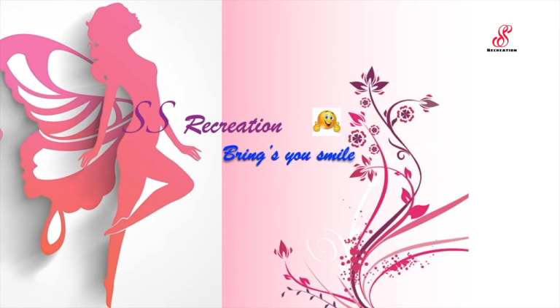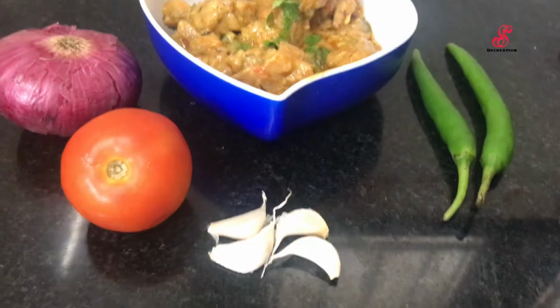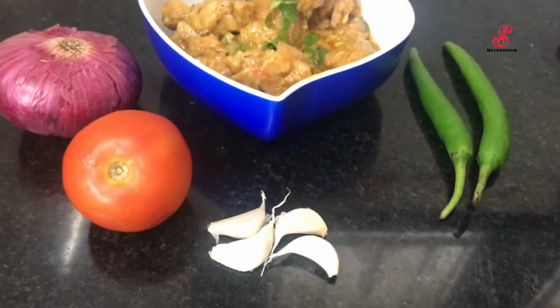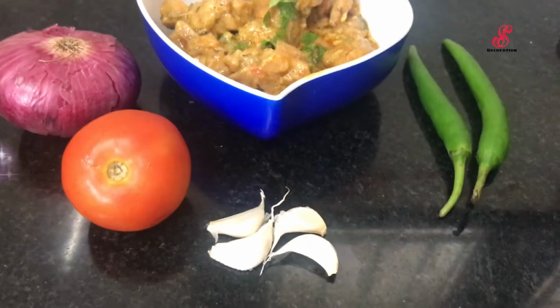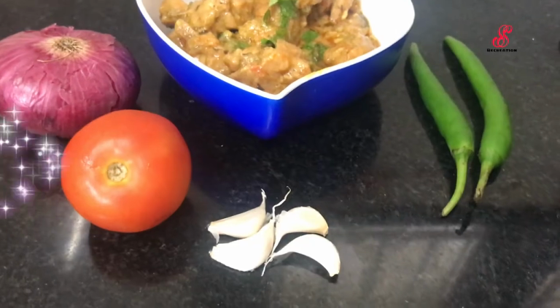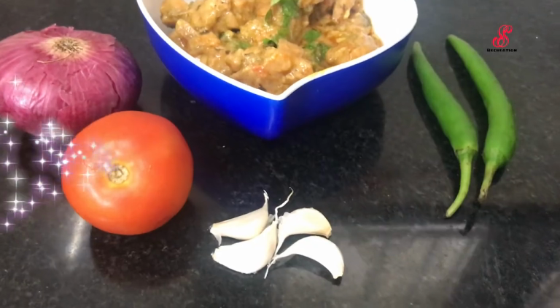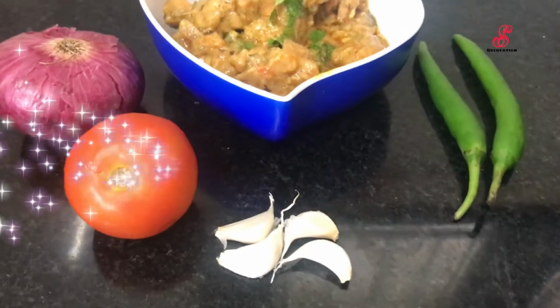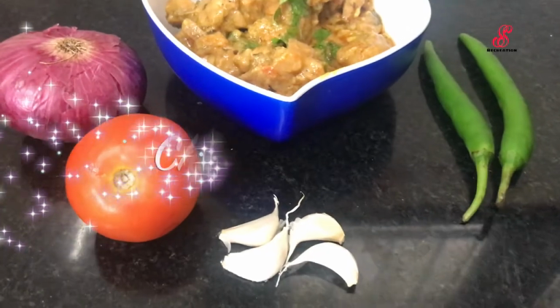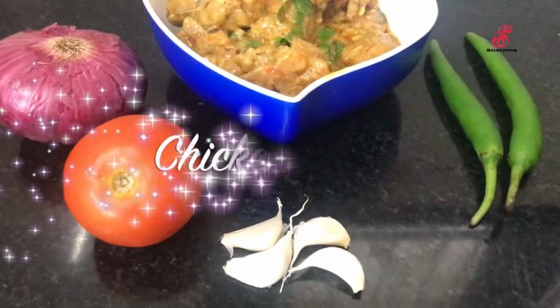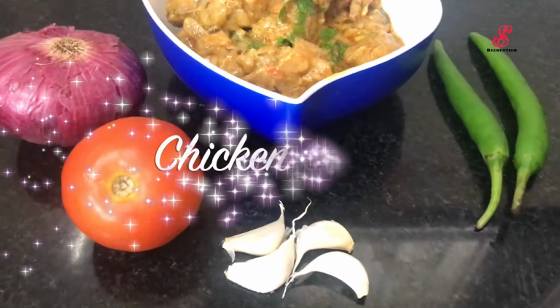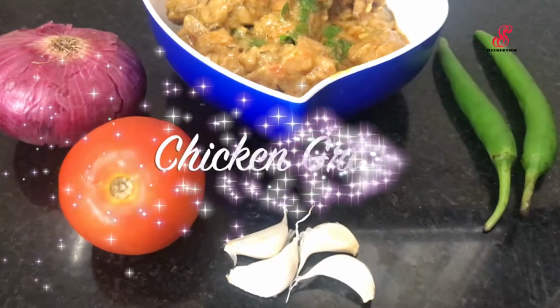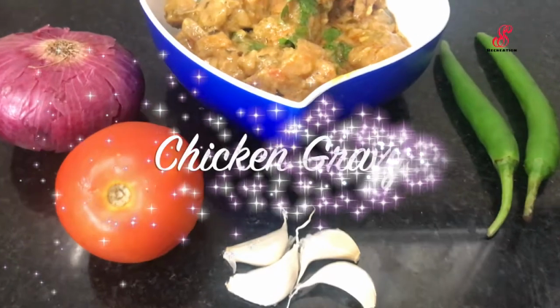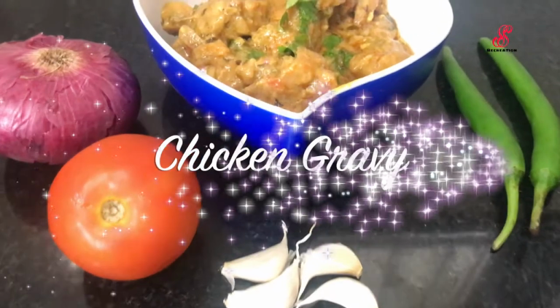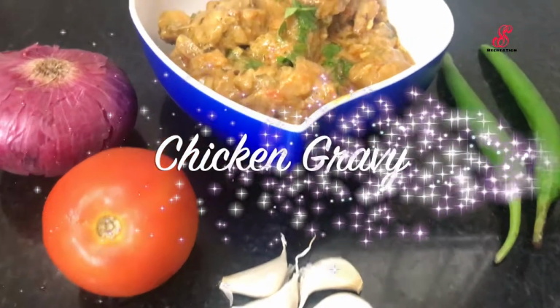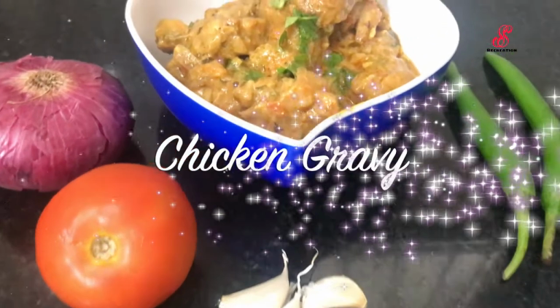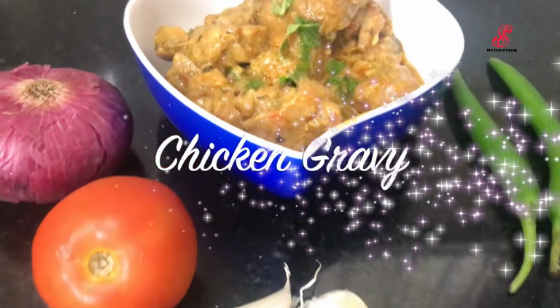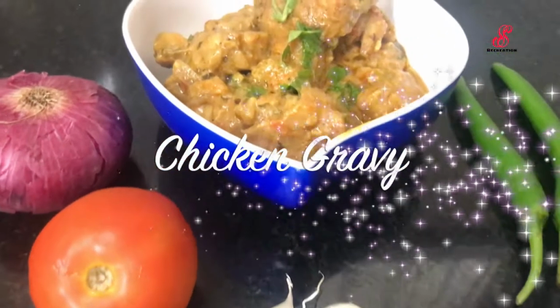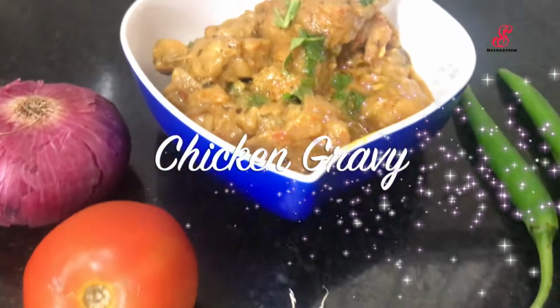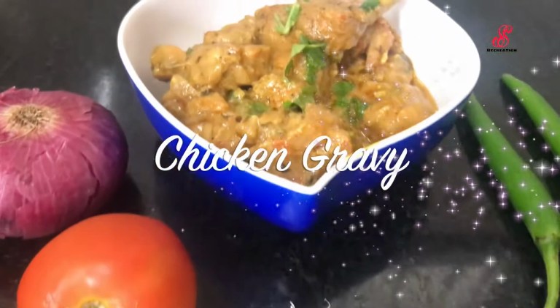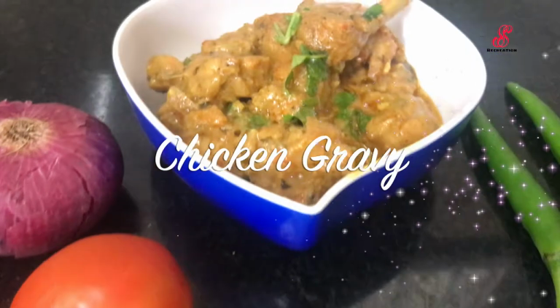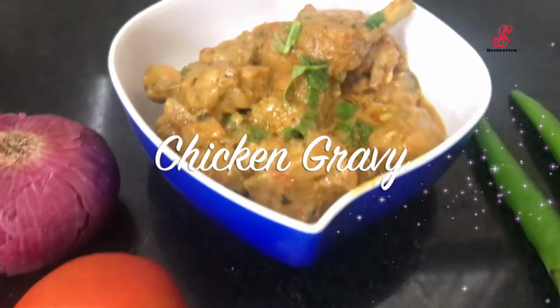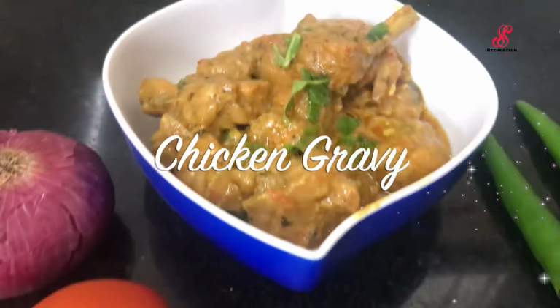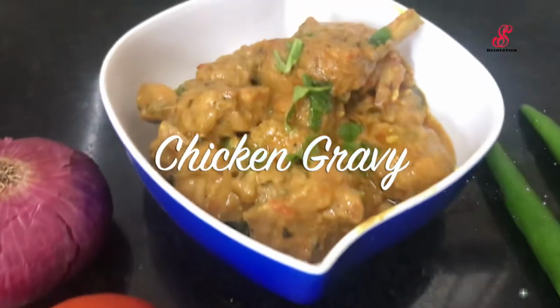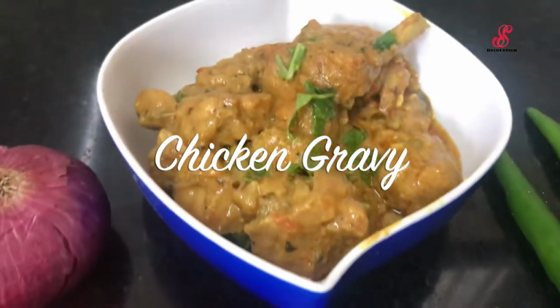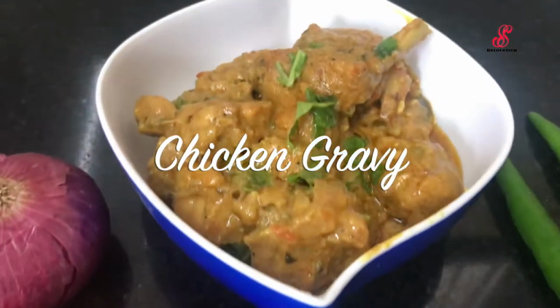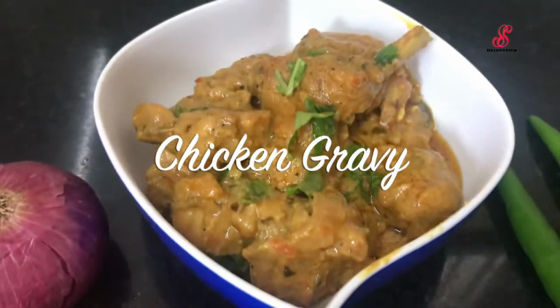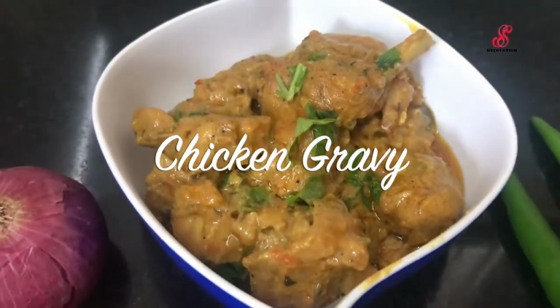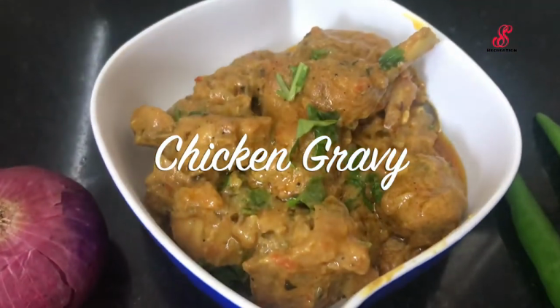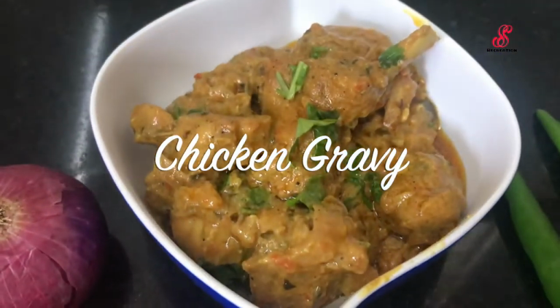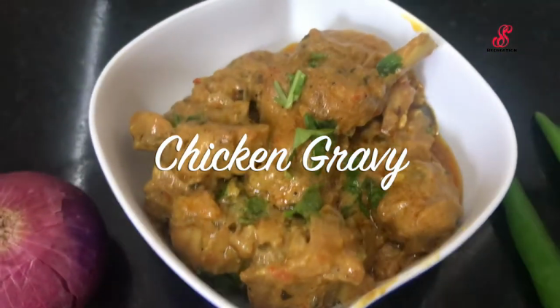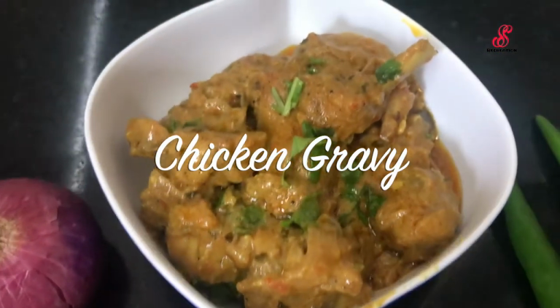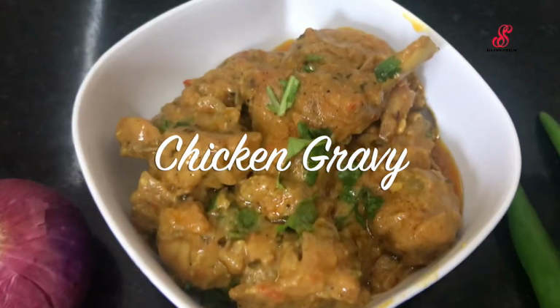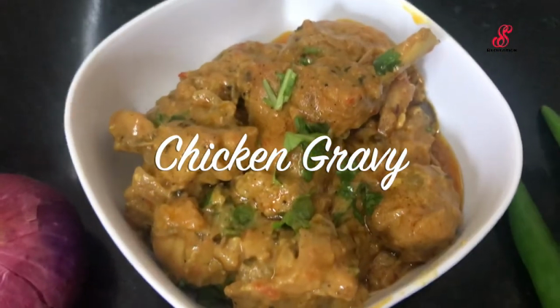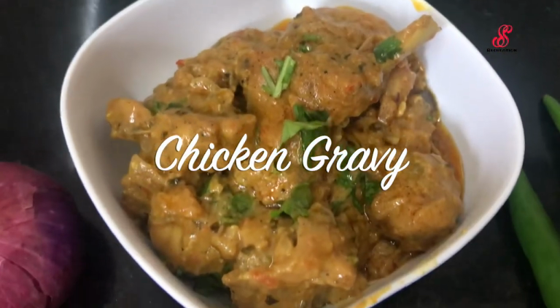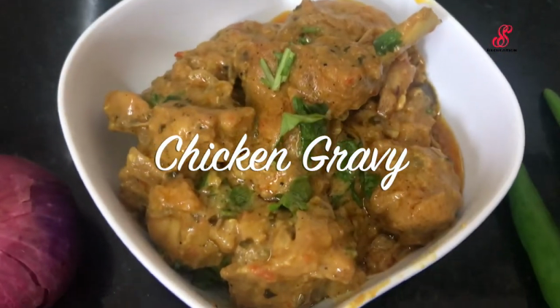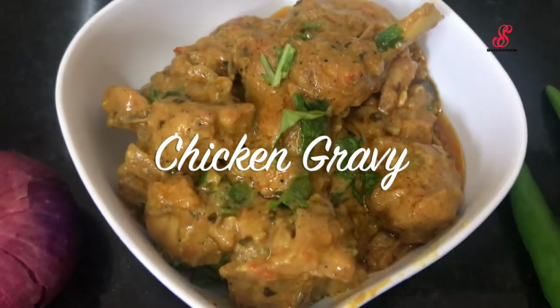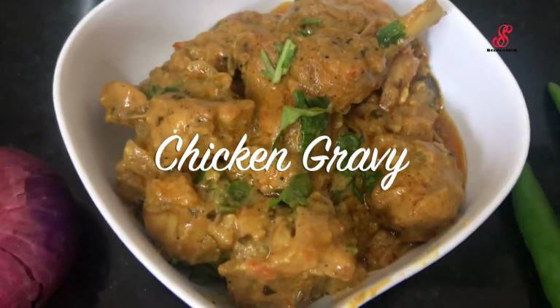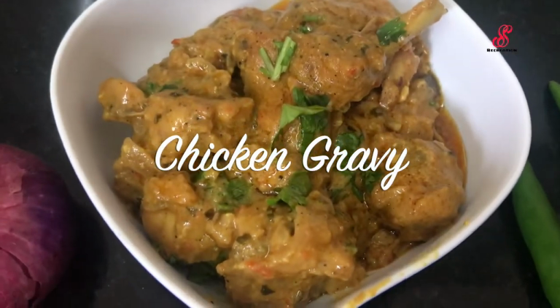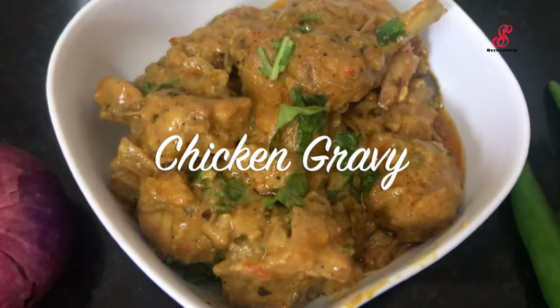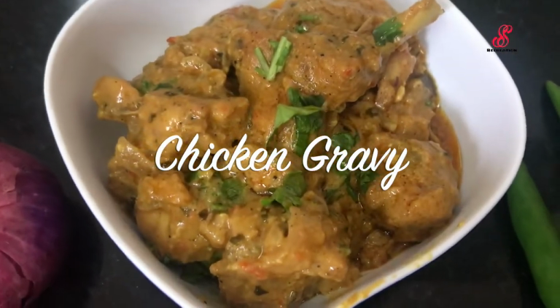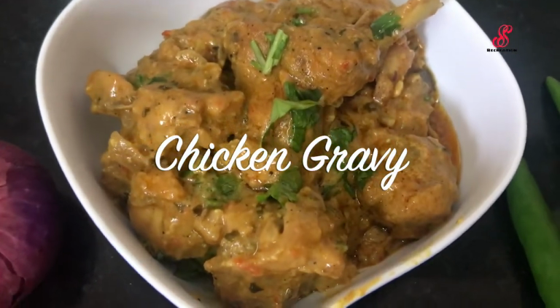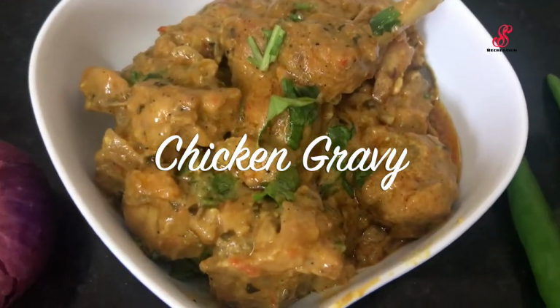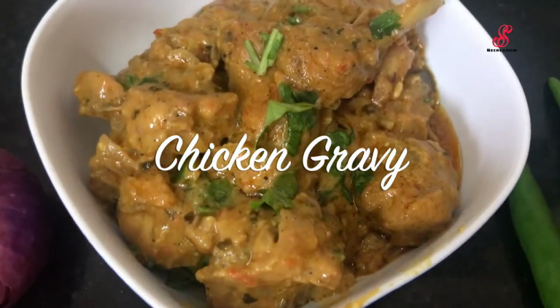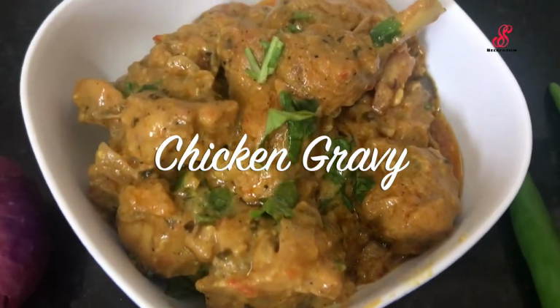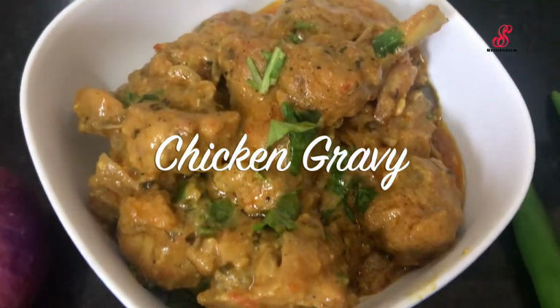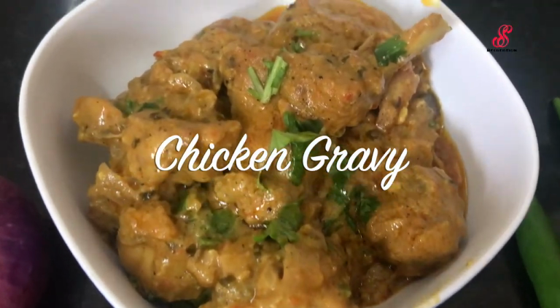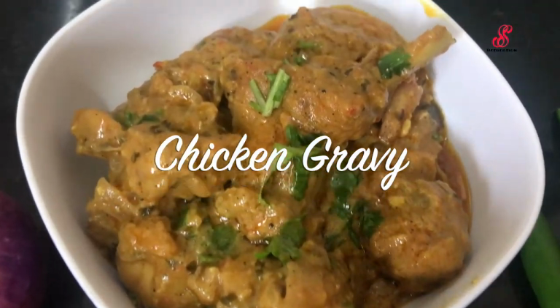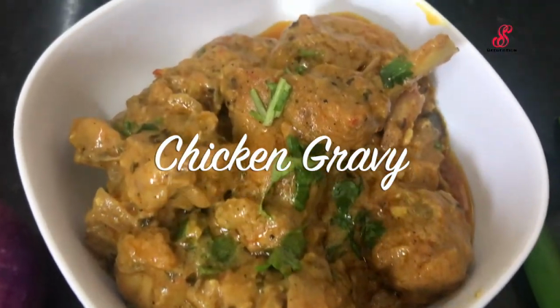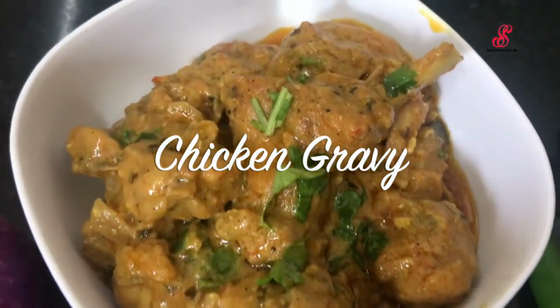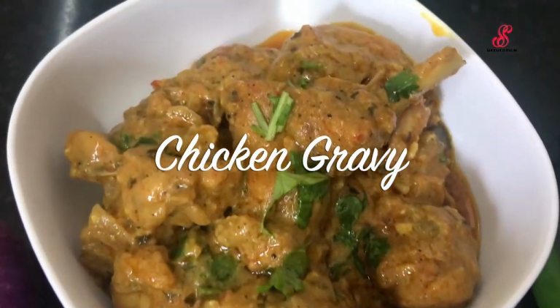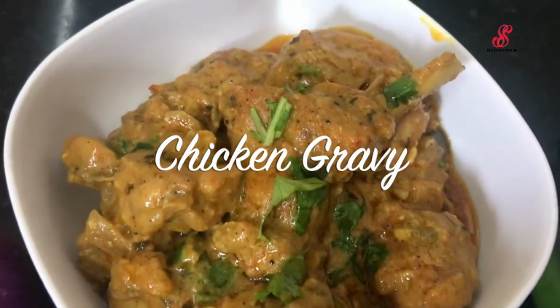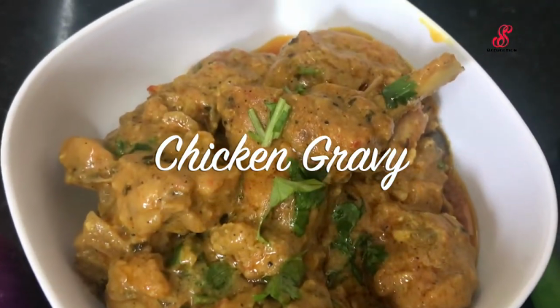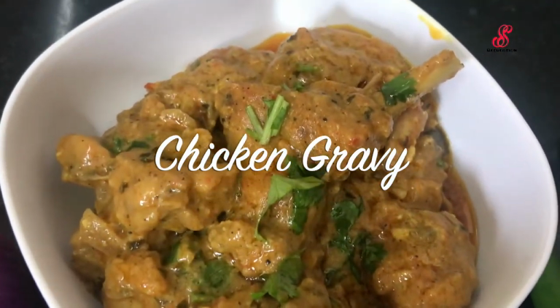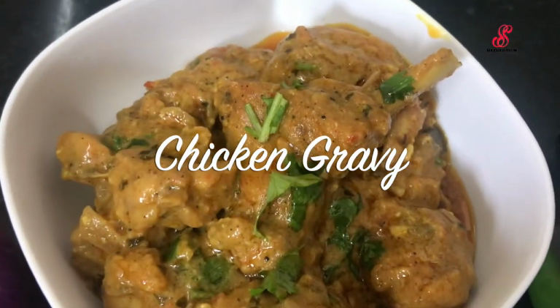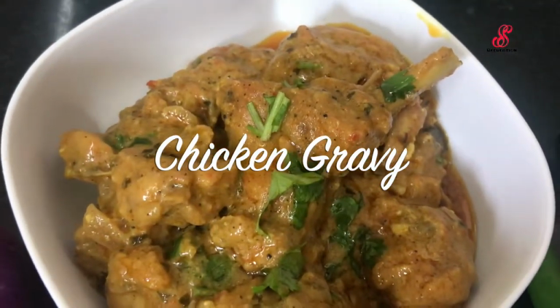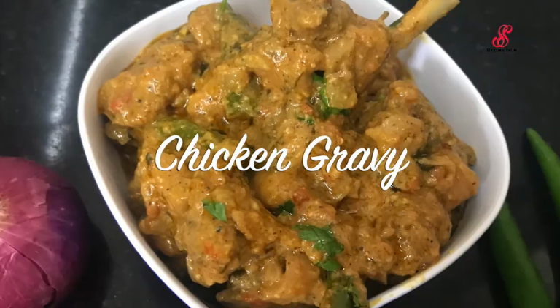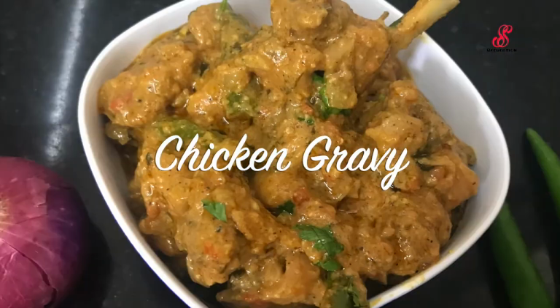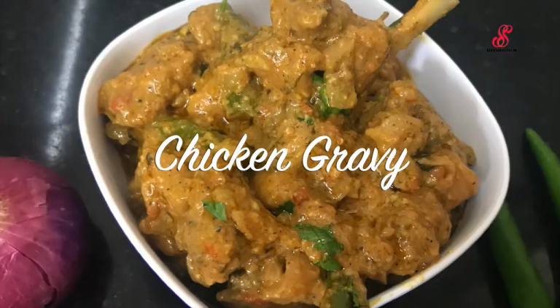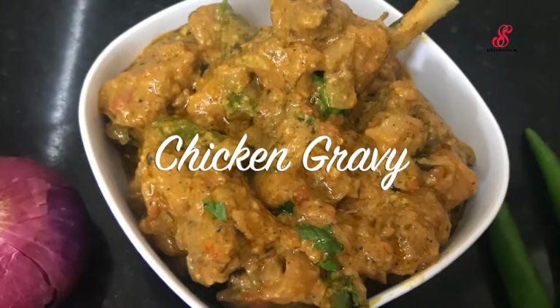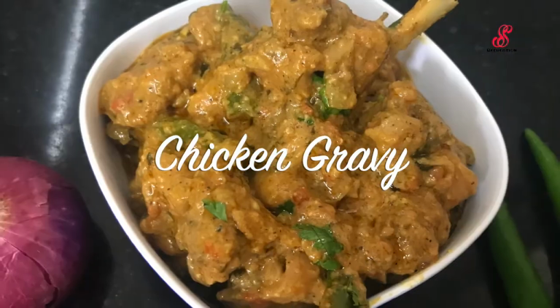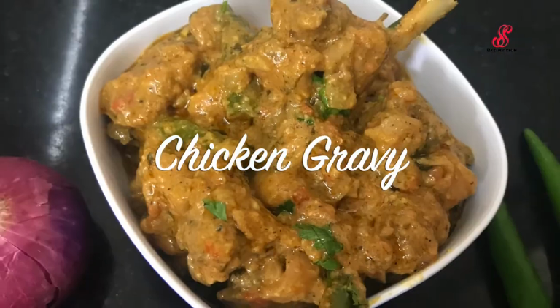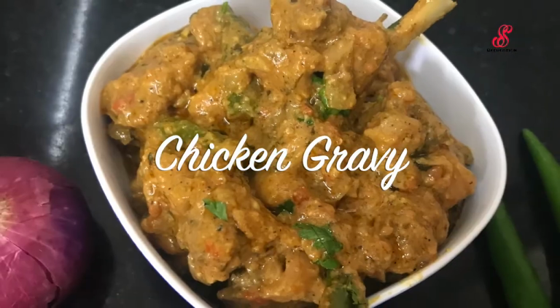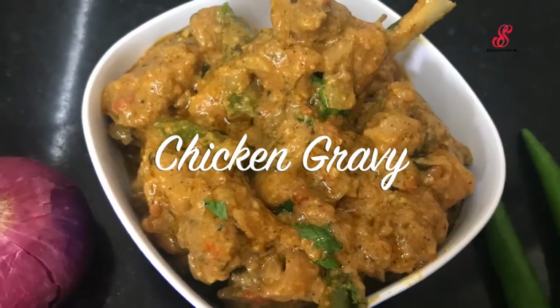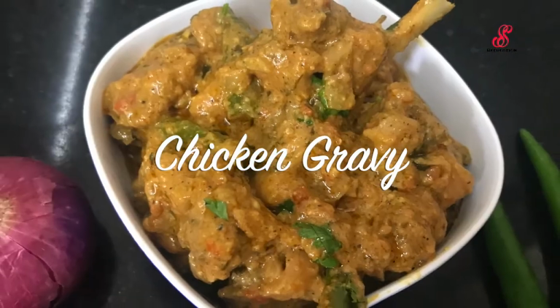Hello friends, welcome to accessory creation. Today we will see how to make chicken gravy. This is a very easy recipe. We will see you in the video.